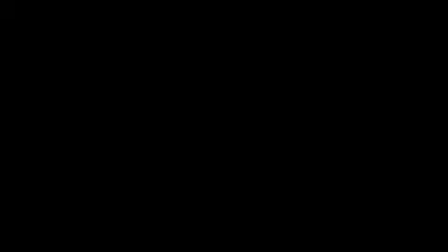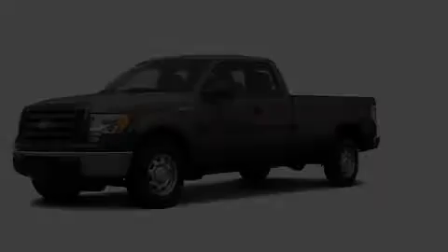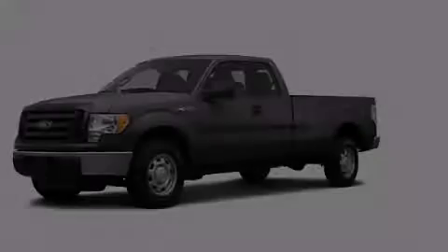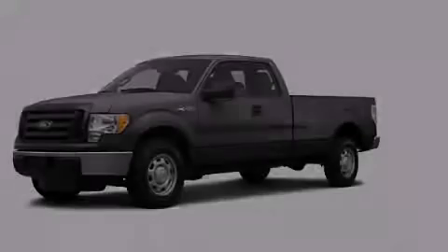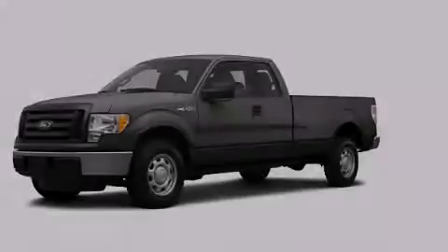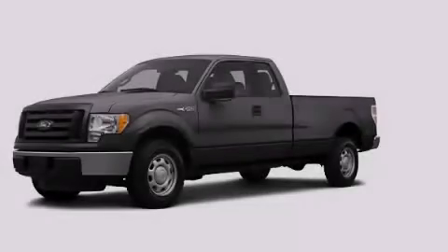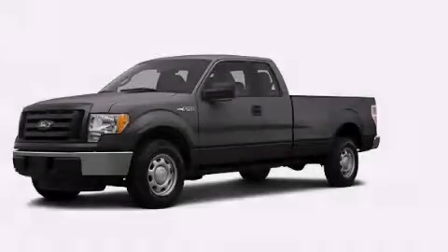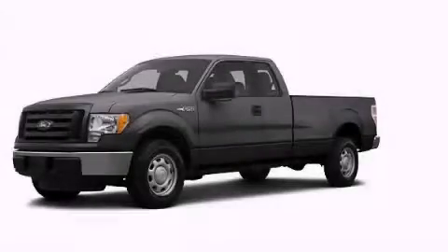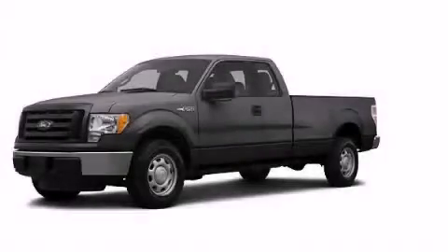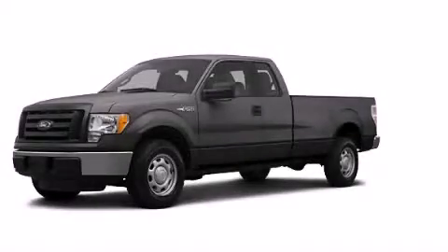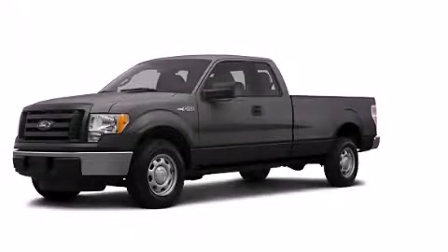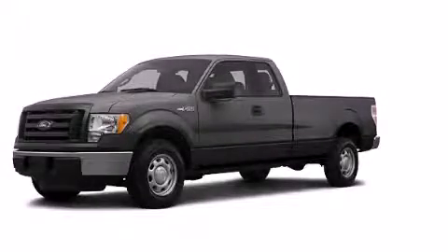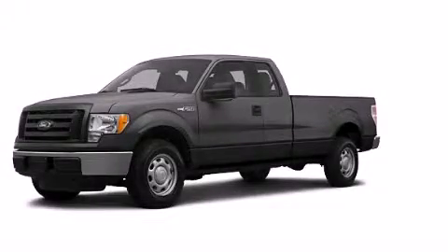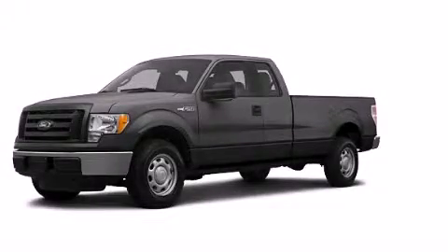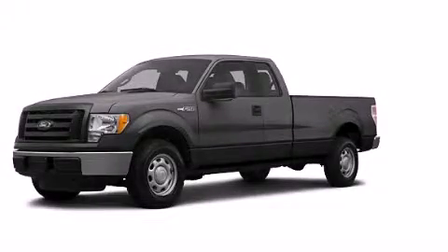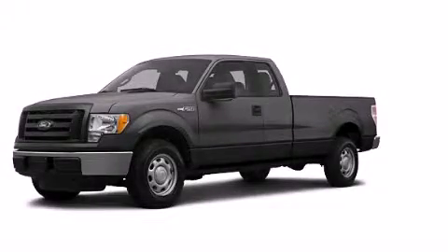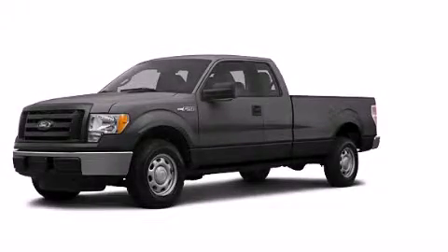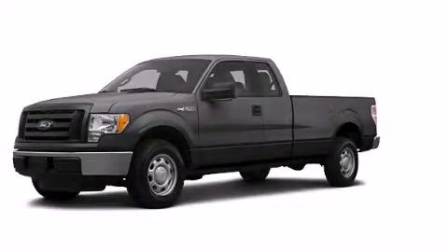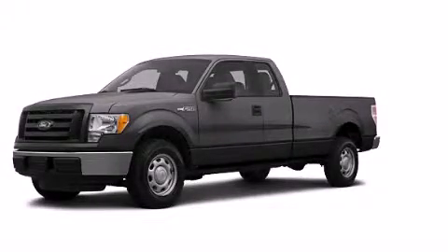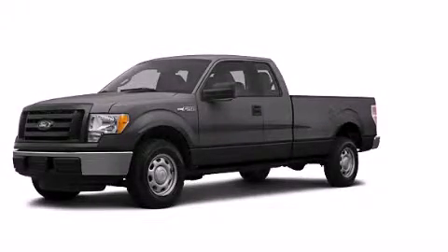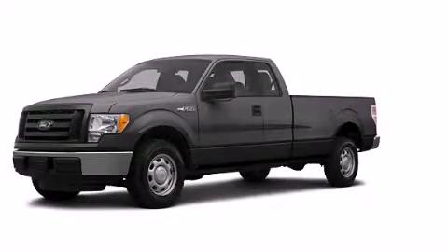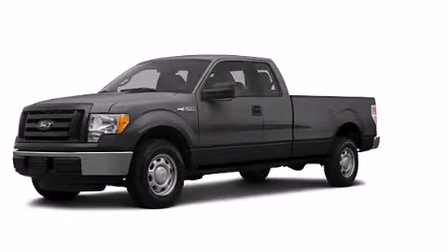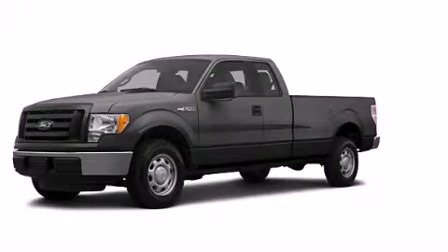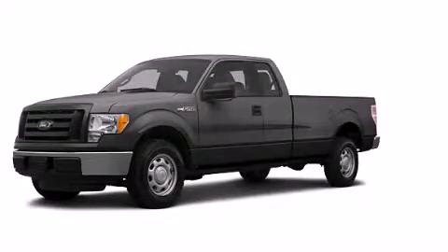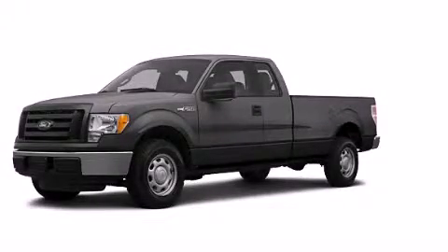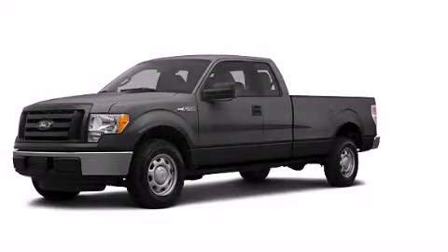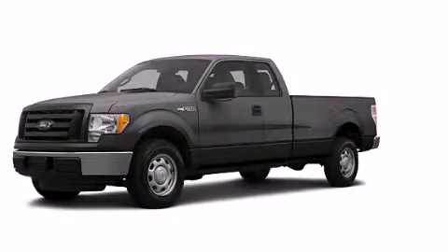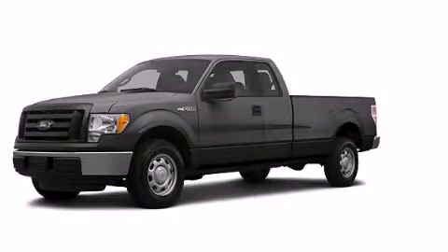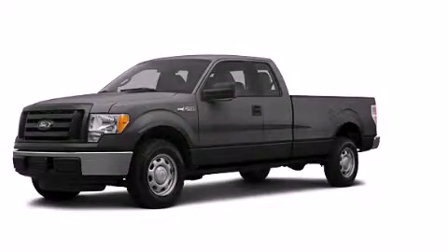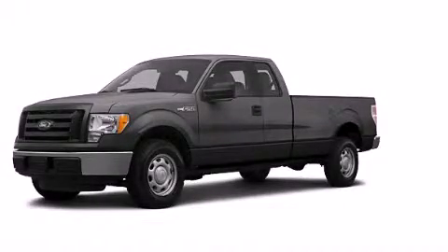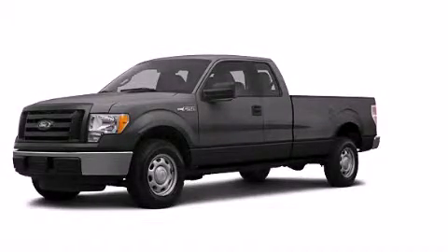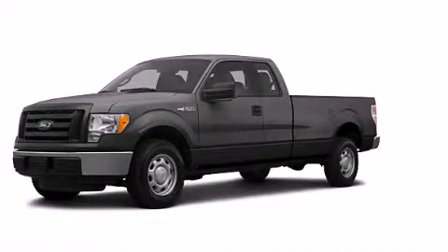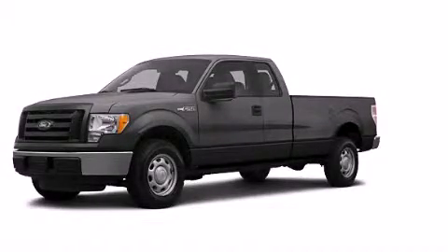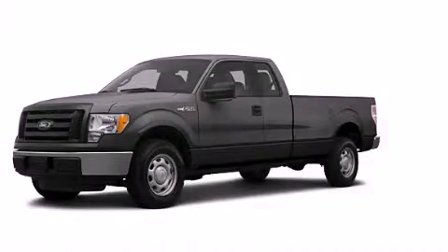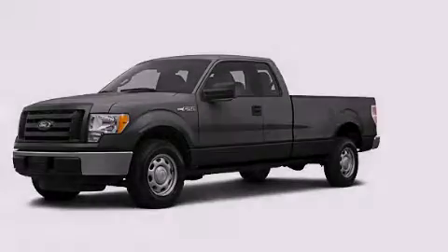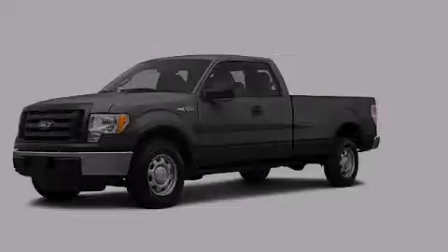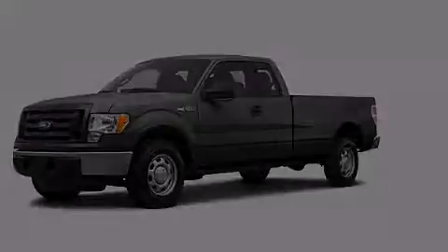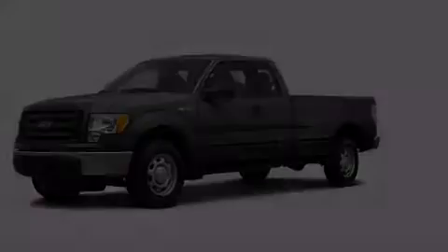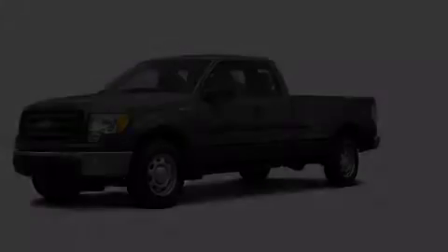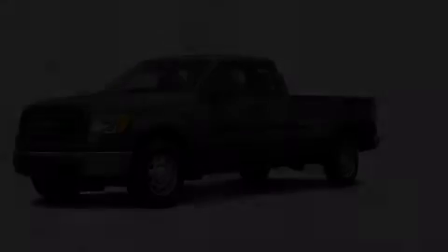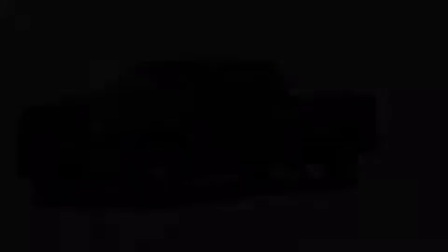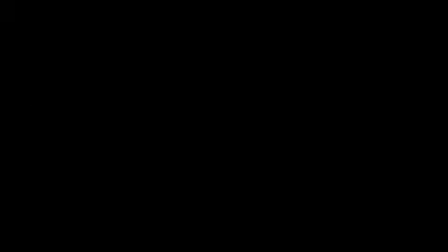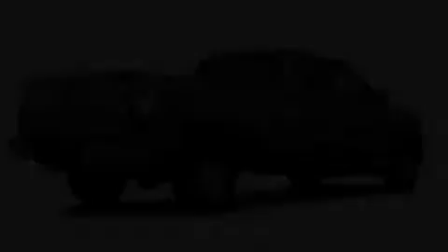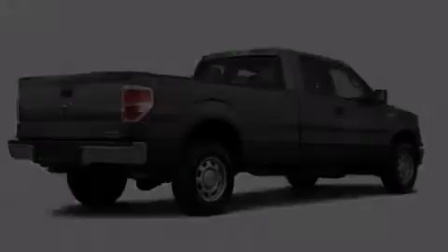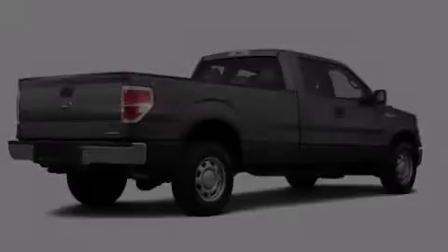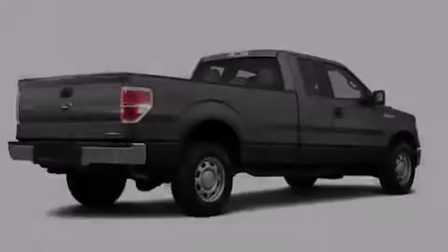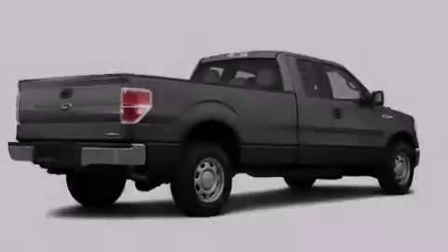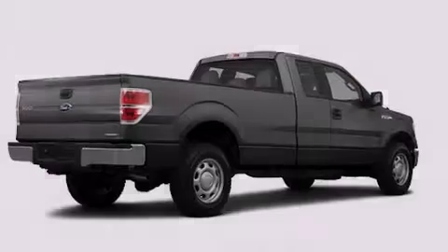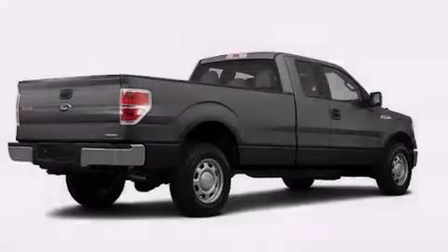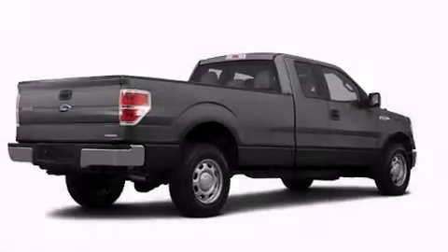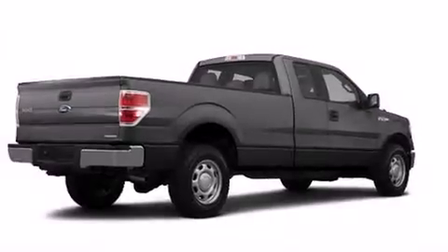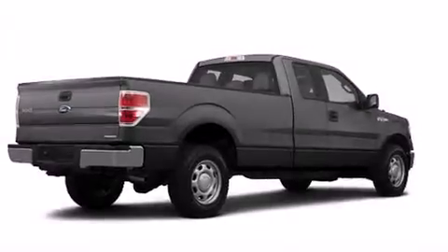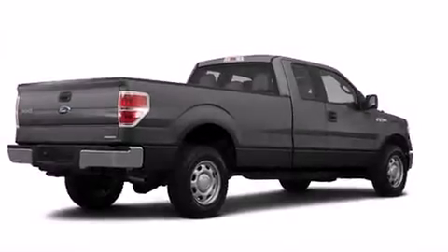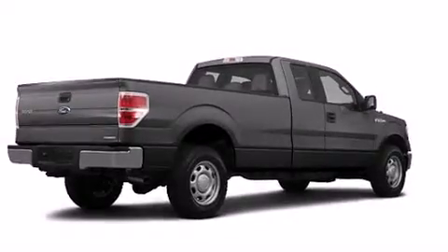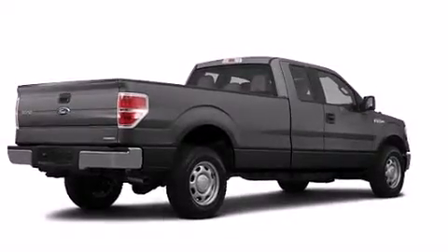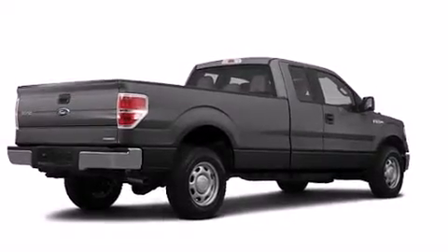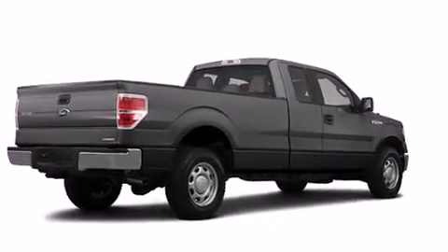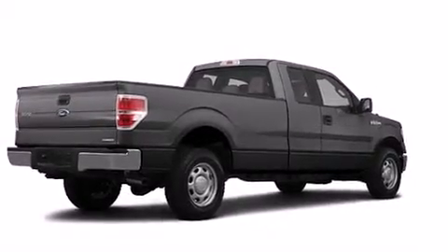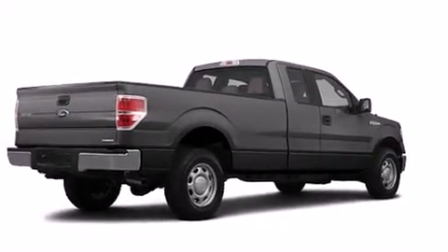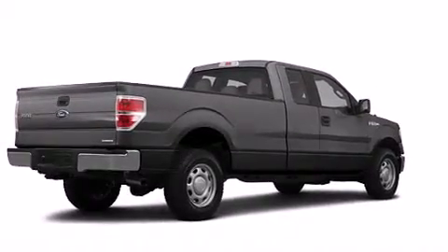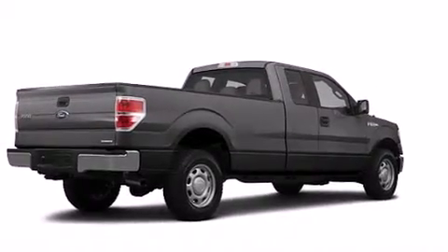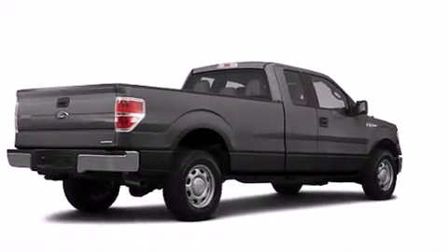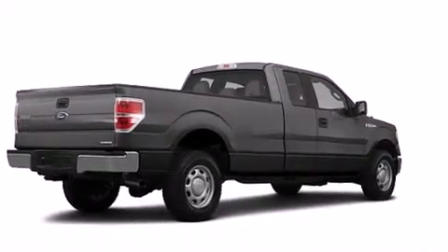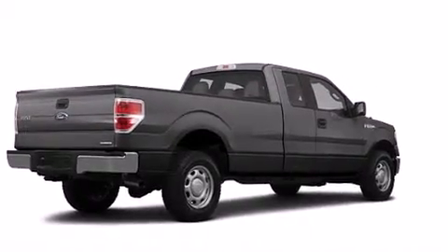This is a certified pre-owned 2012 Ford F-150 — strong, durable, and dependable.